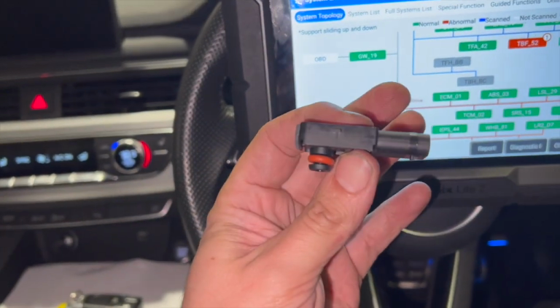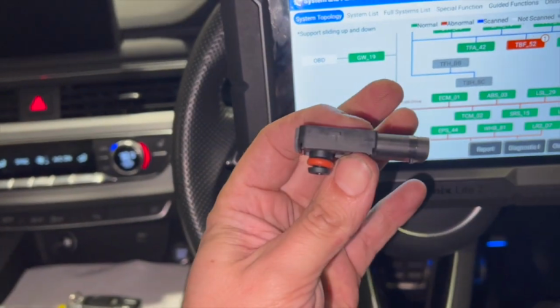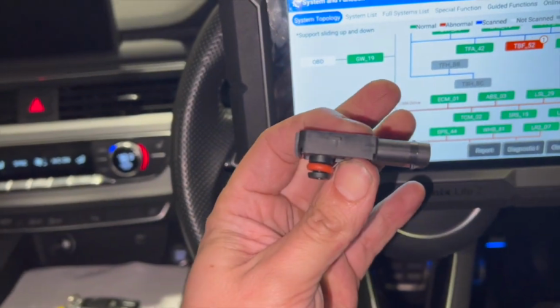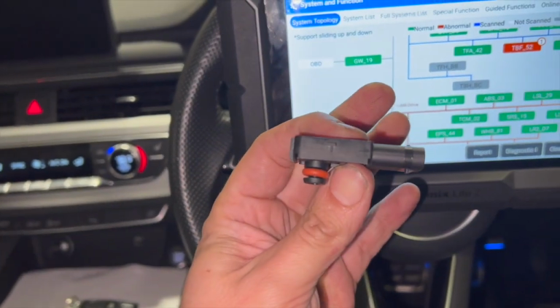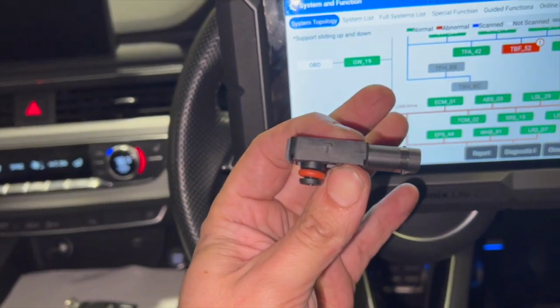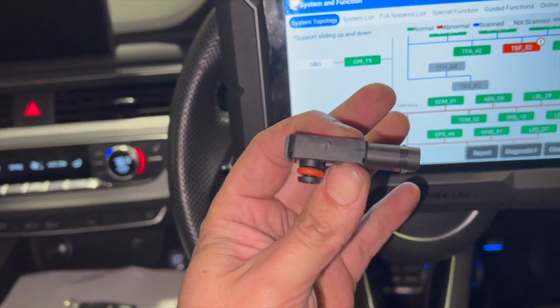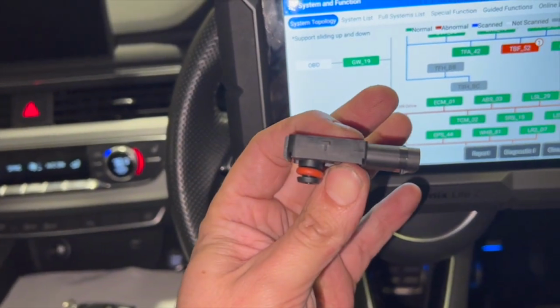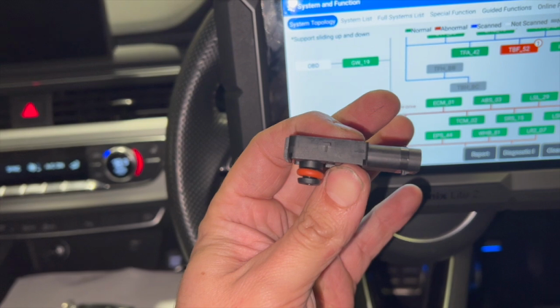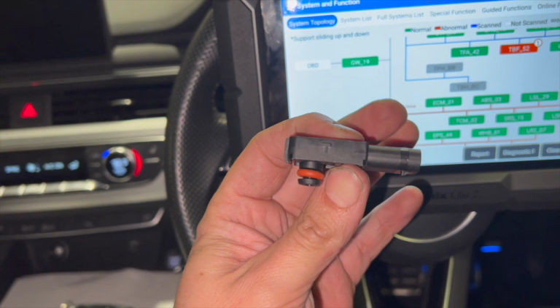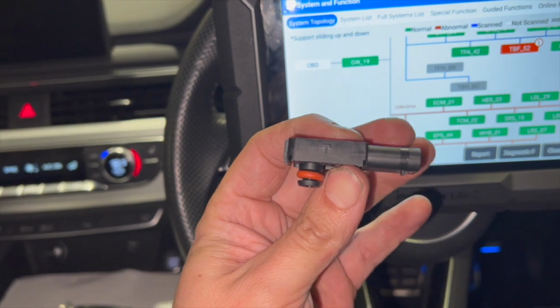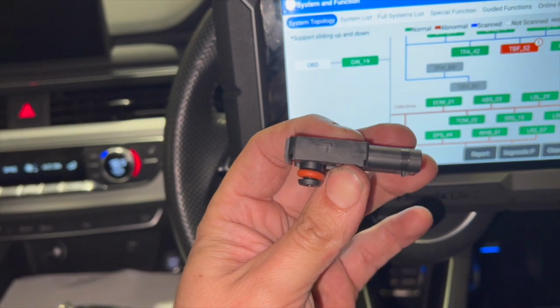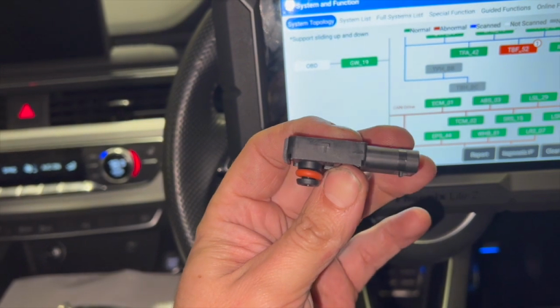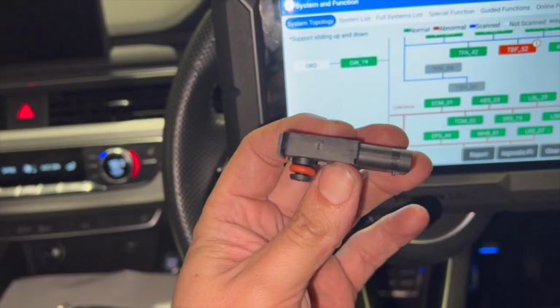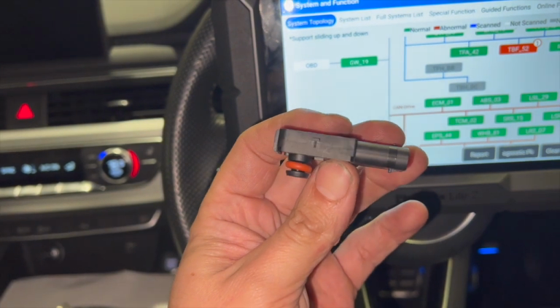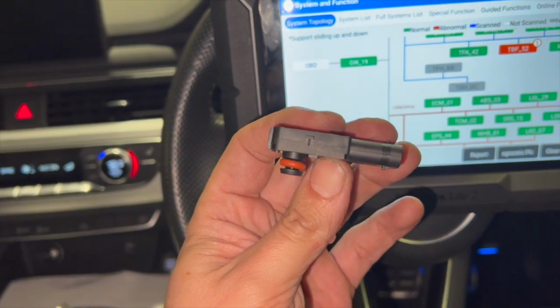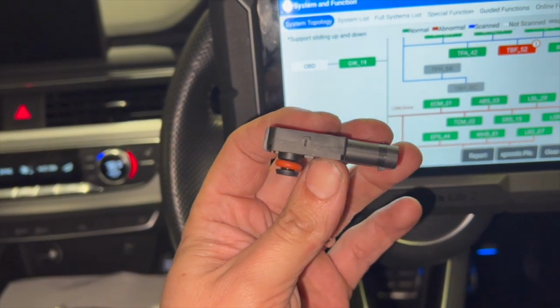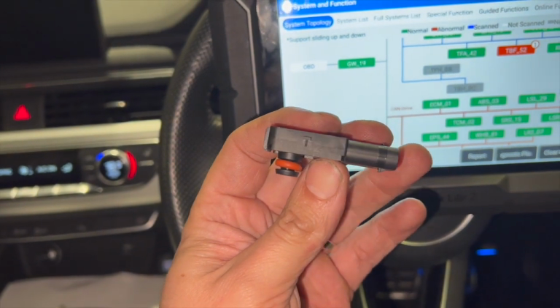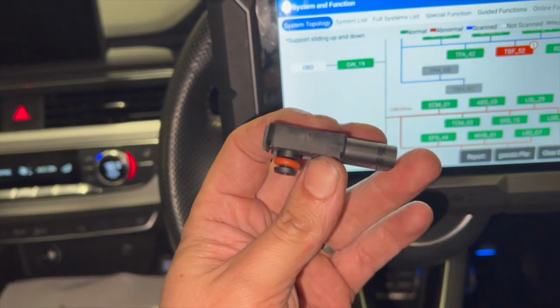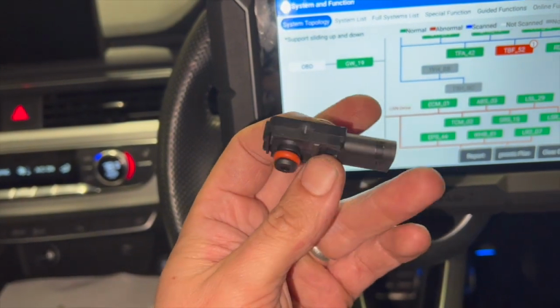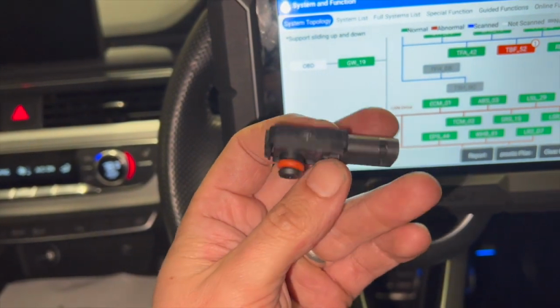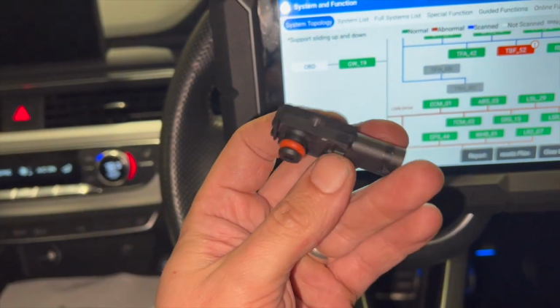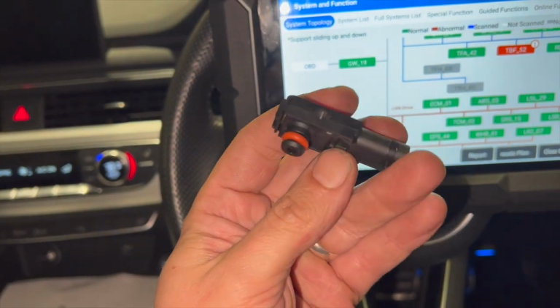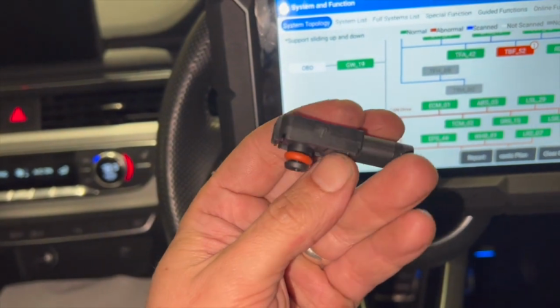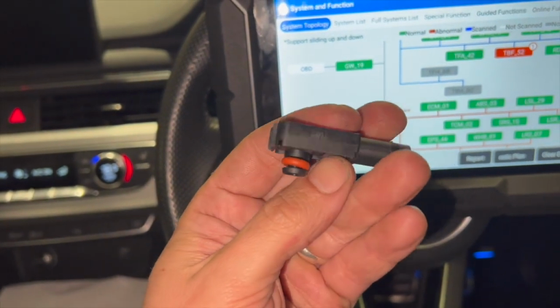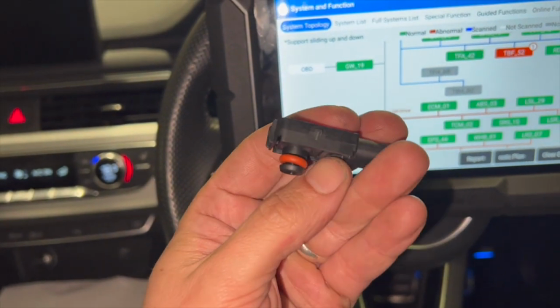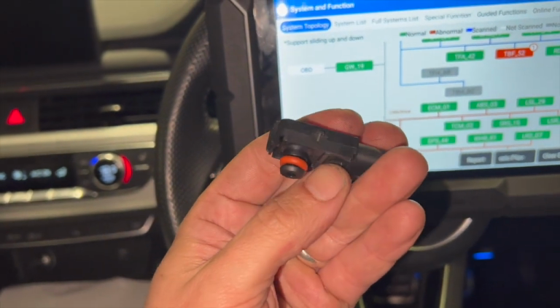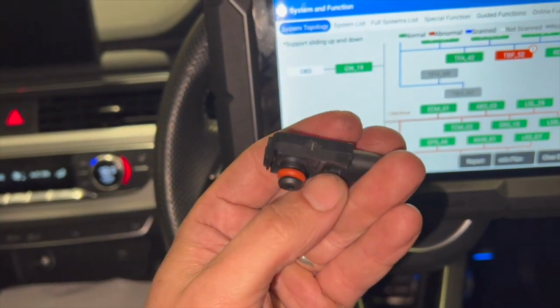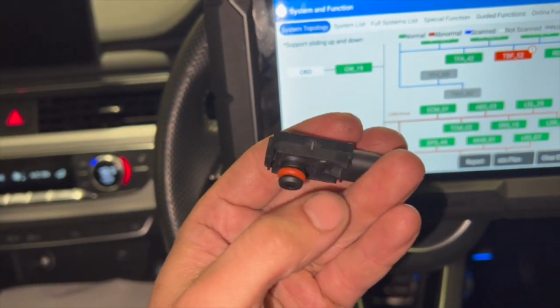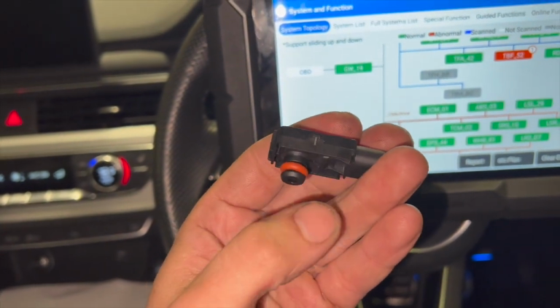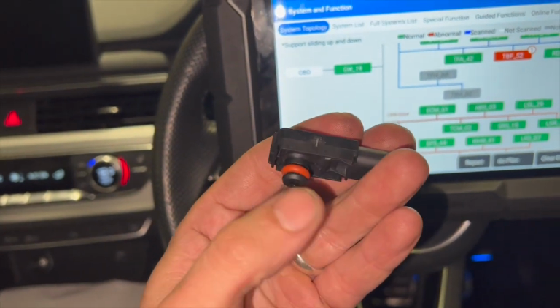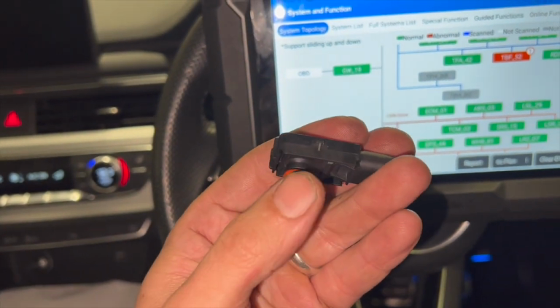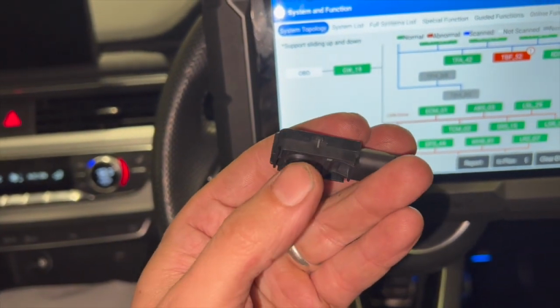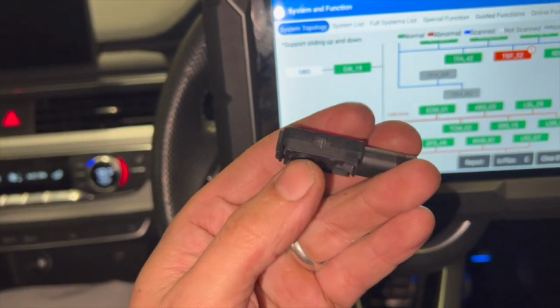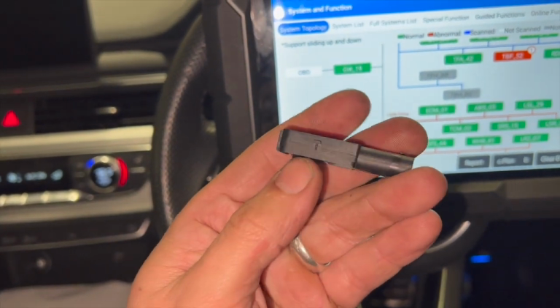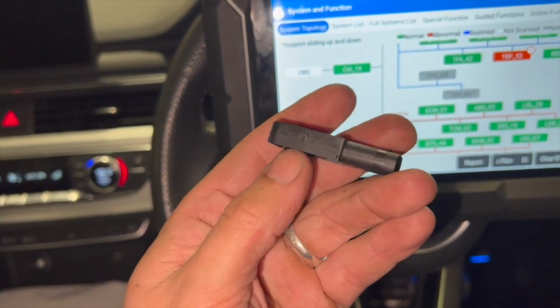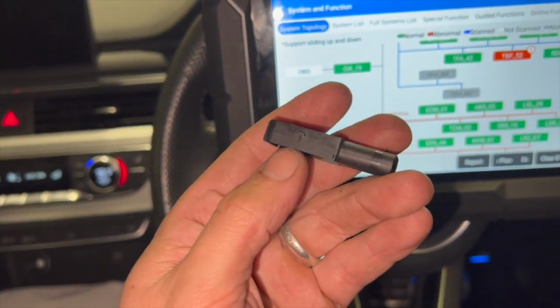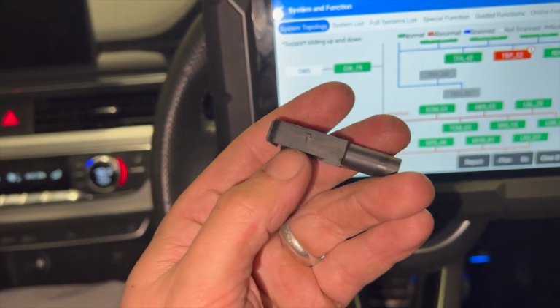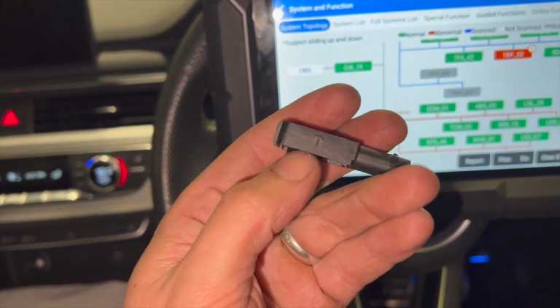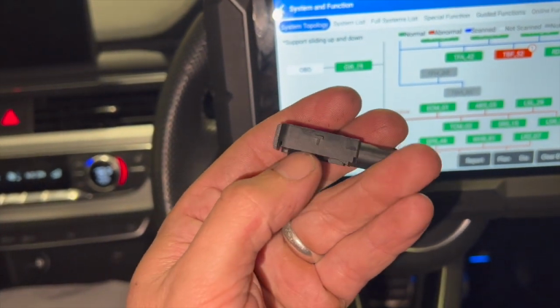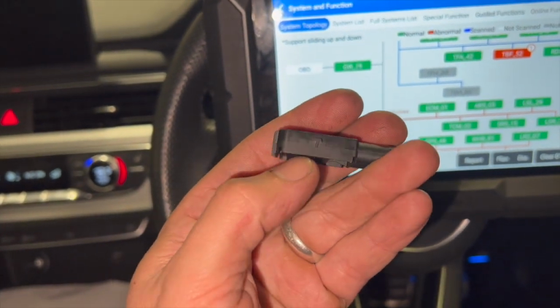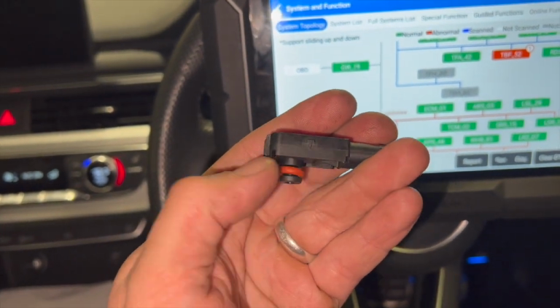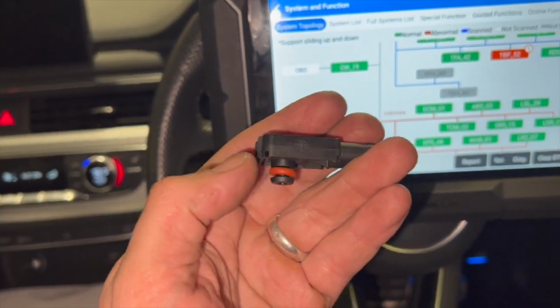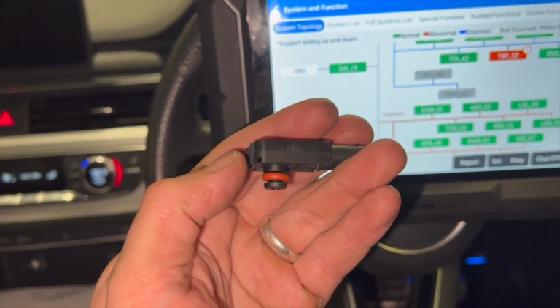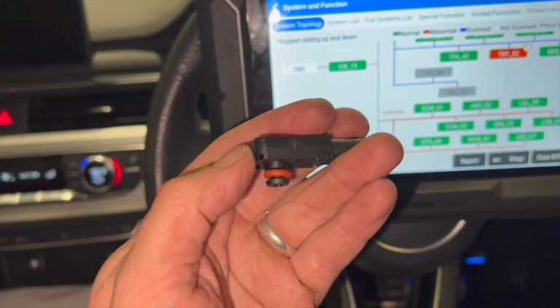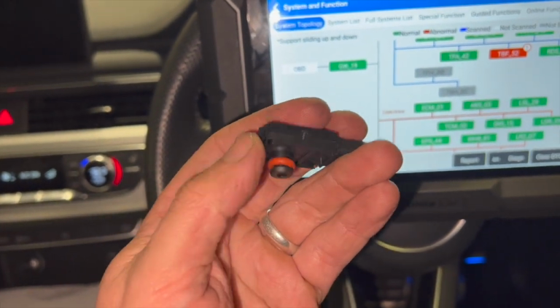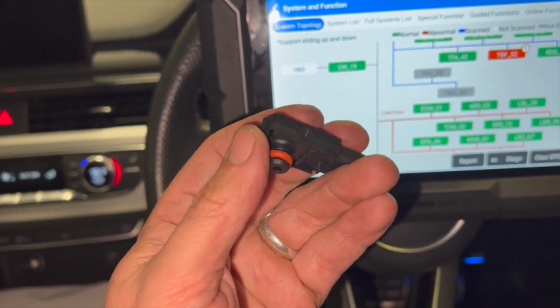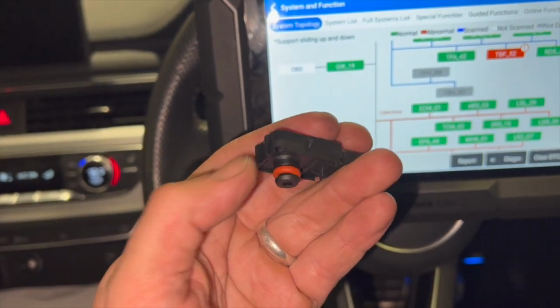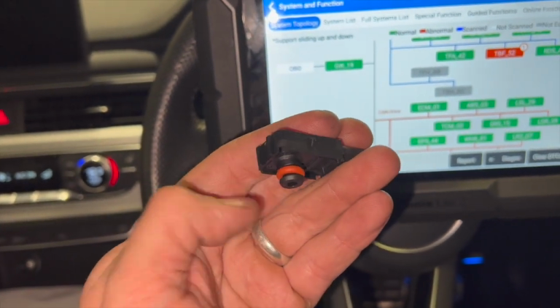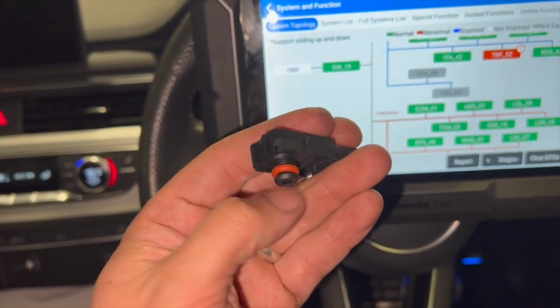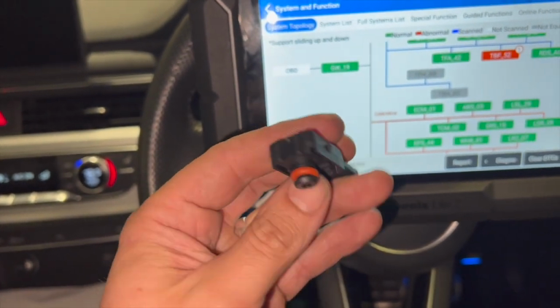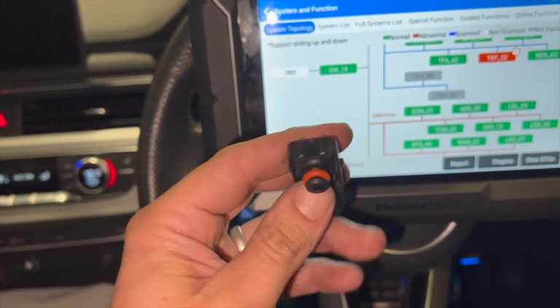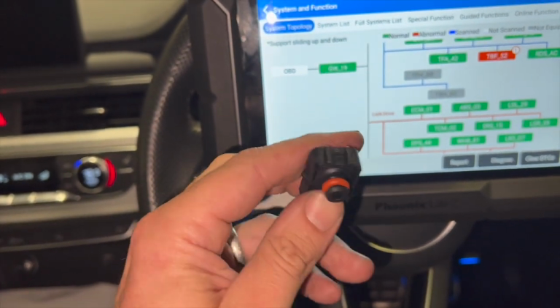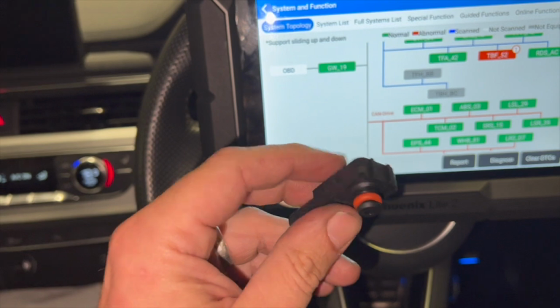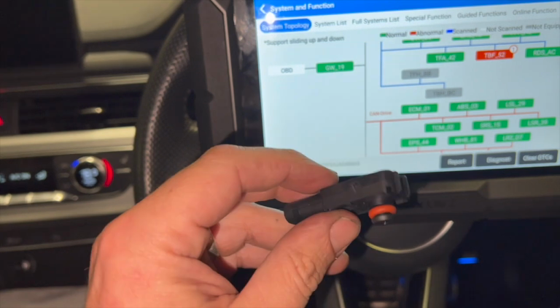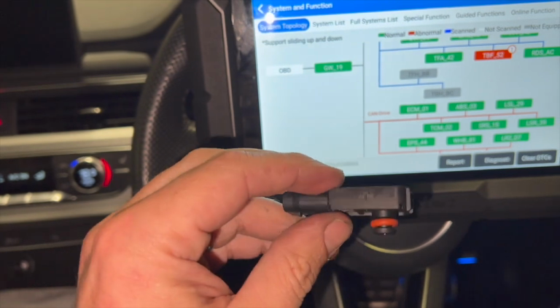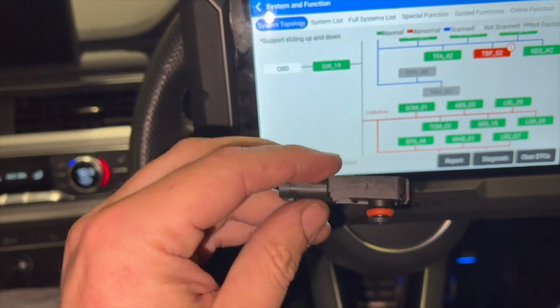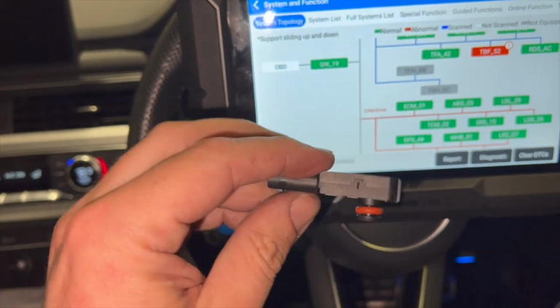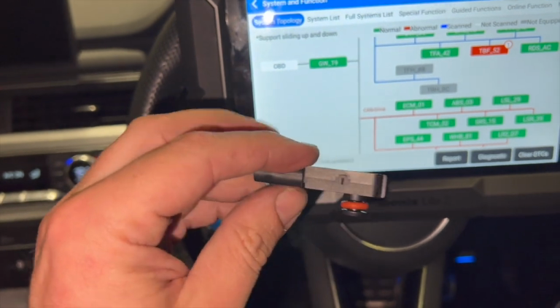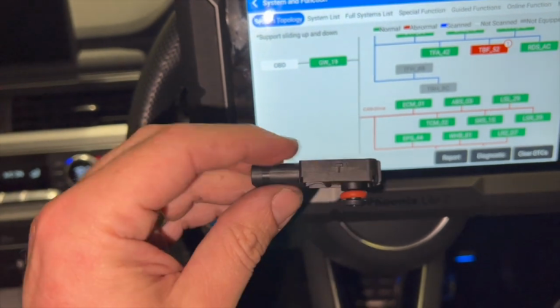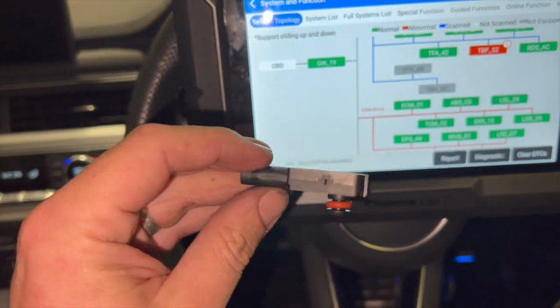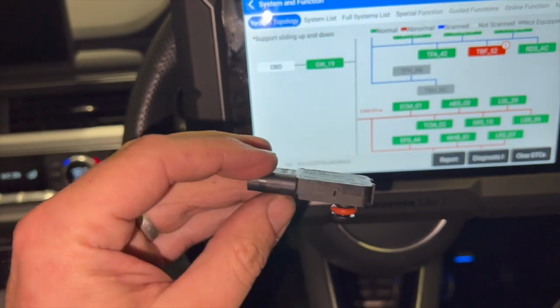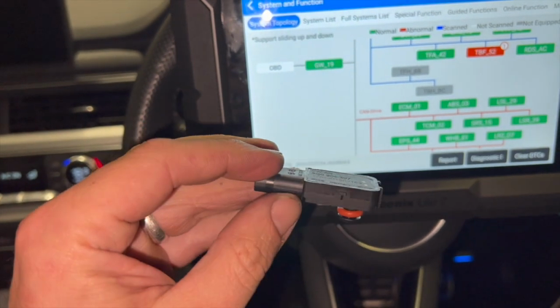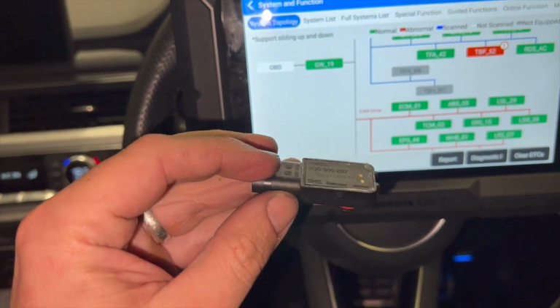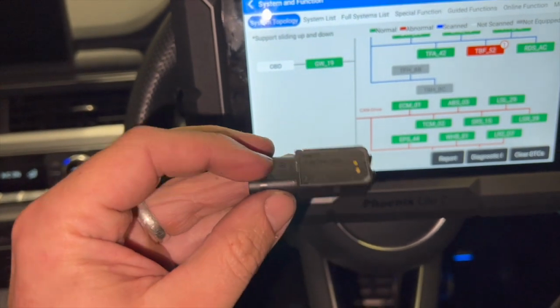Based on a bit of research that I've done and a few other people that I've spoken to who have had issues with these, this sensor is a known common fault on these vehicles.